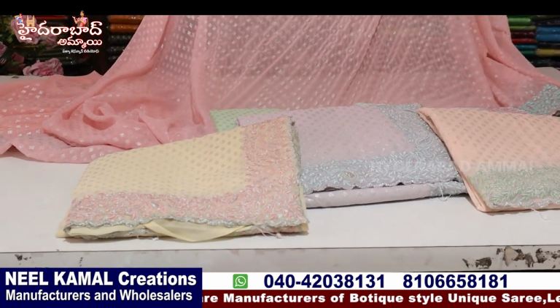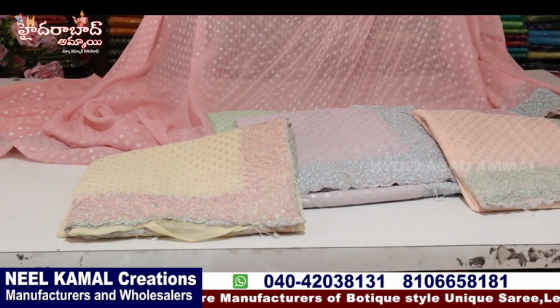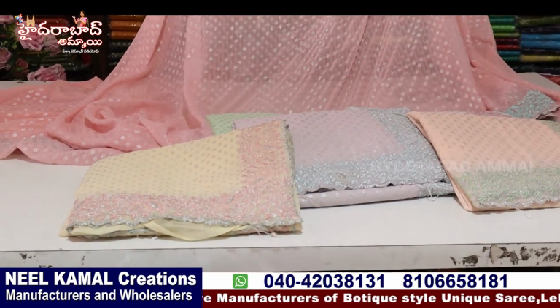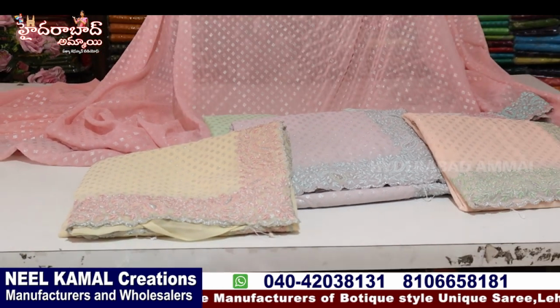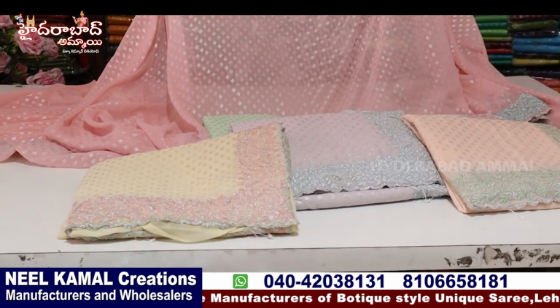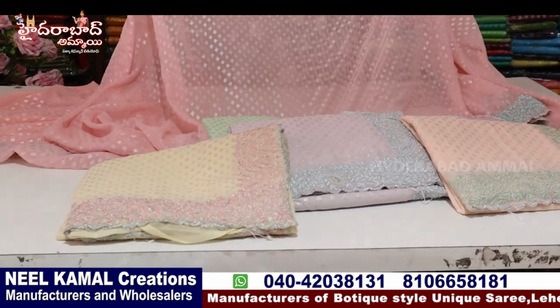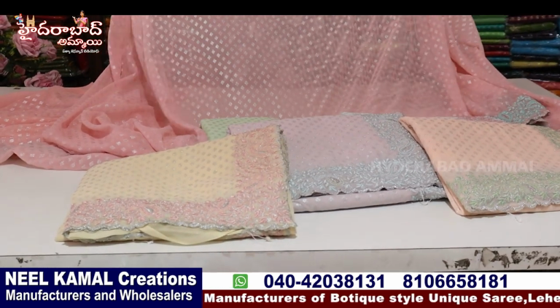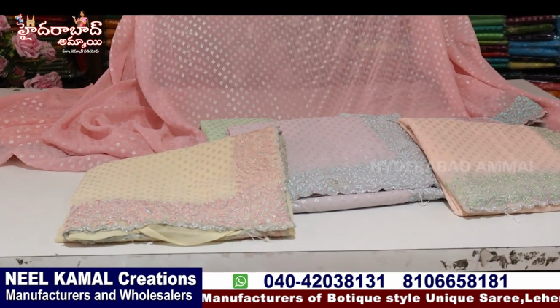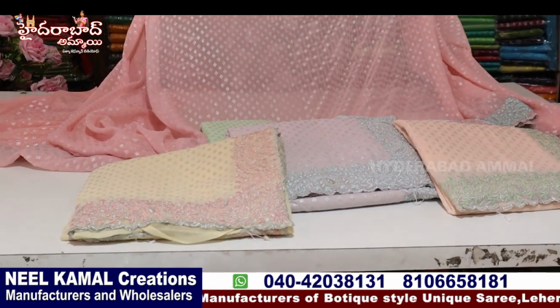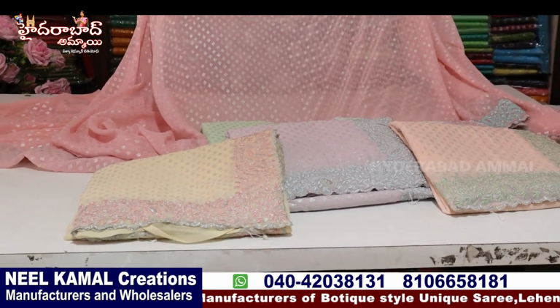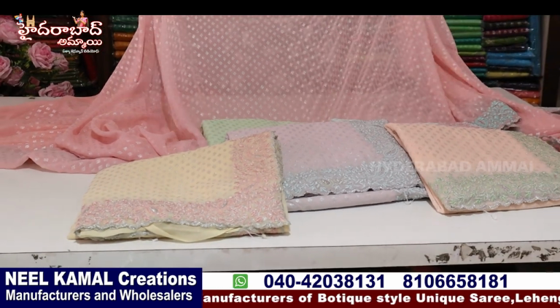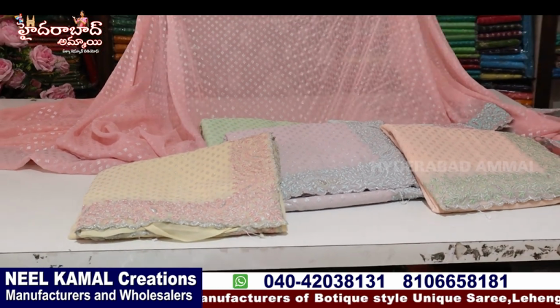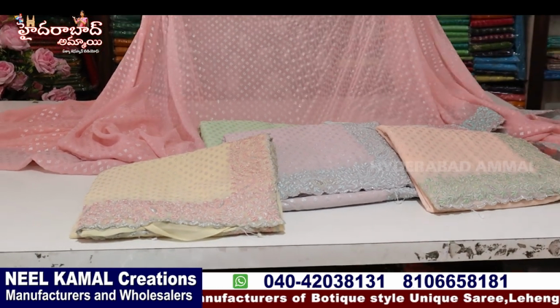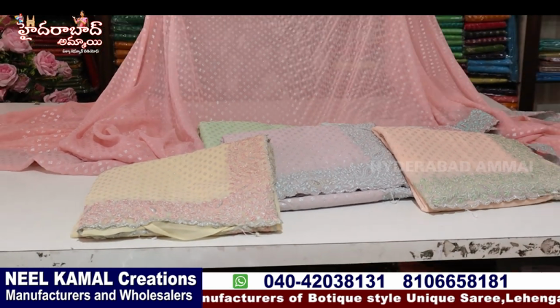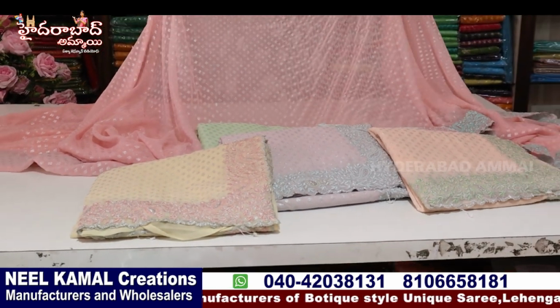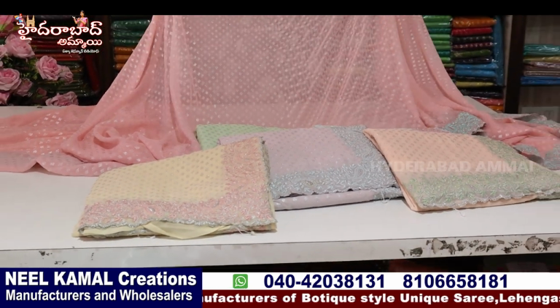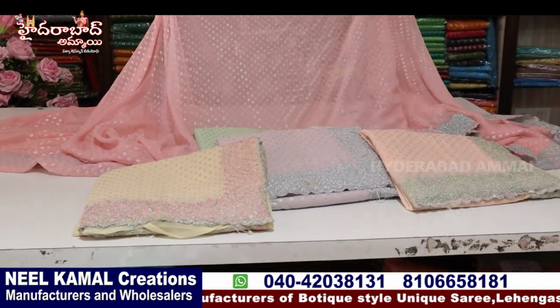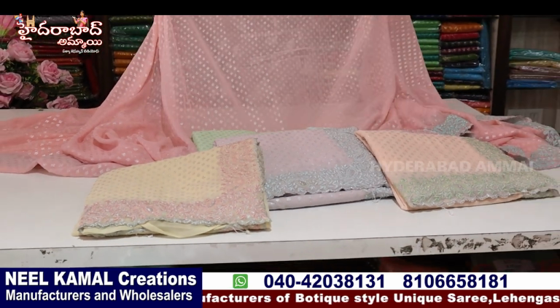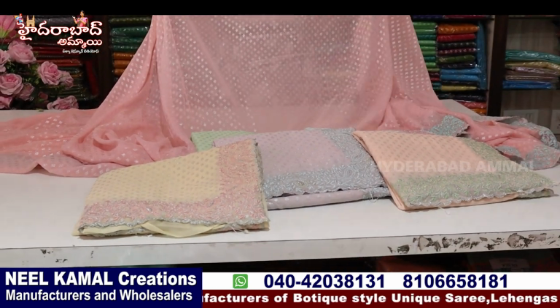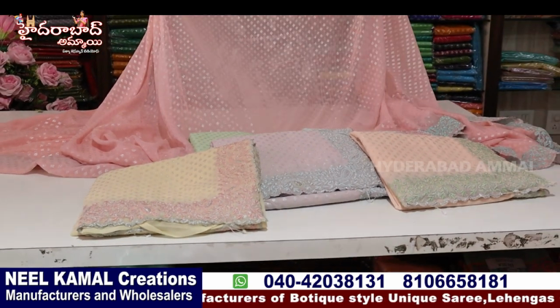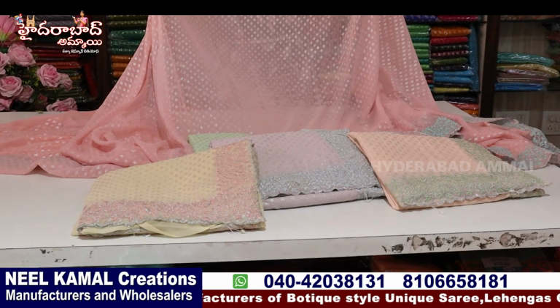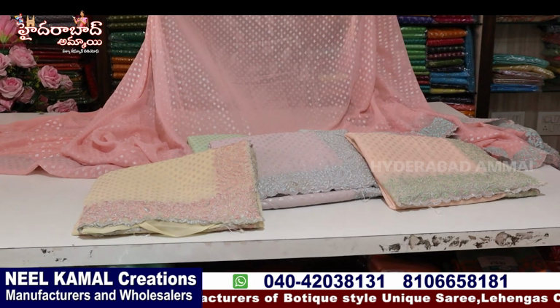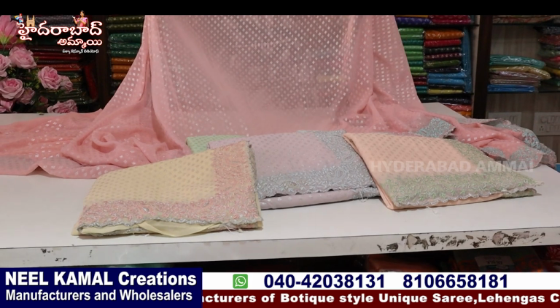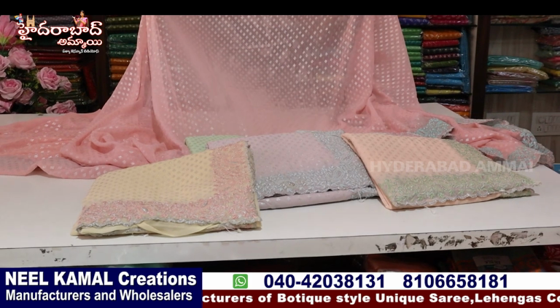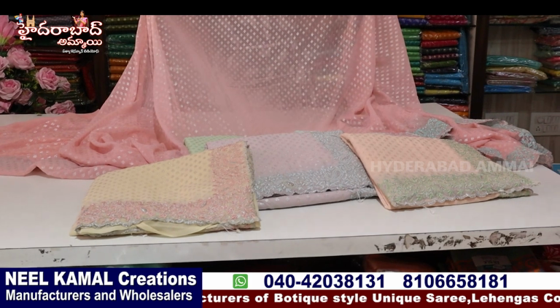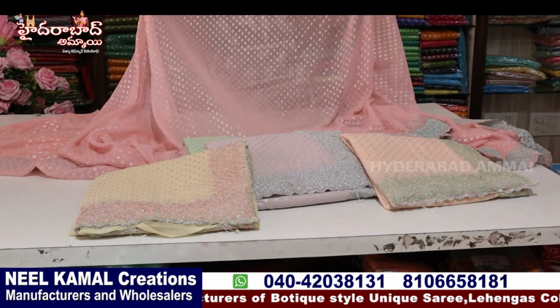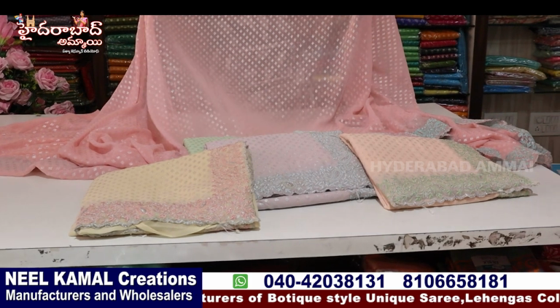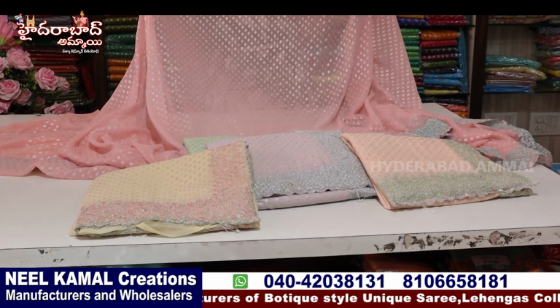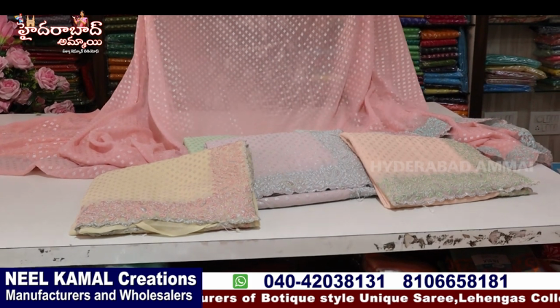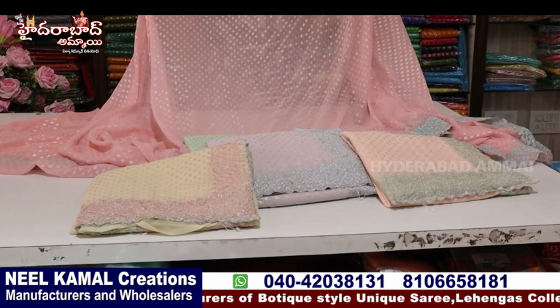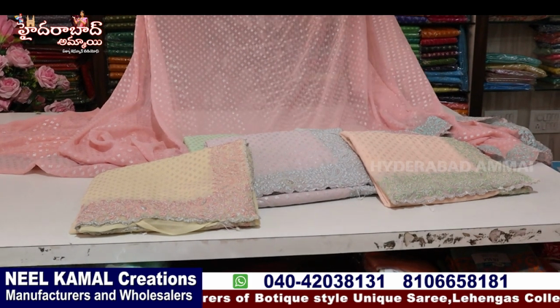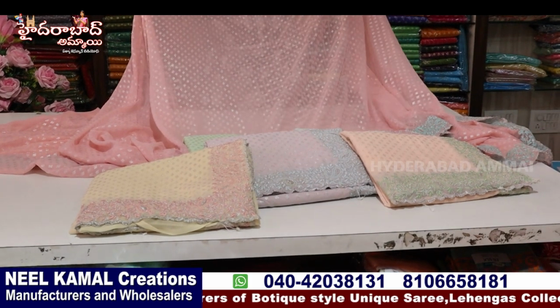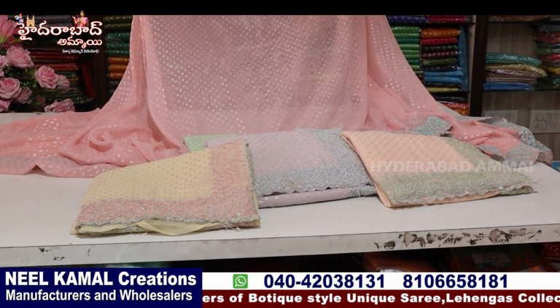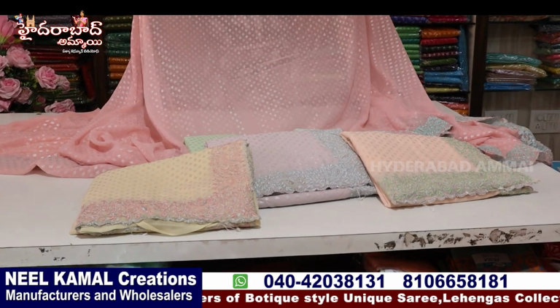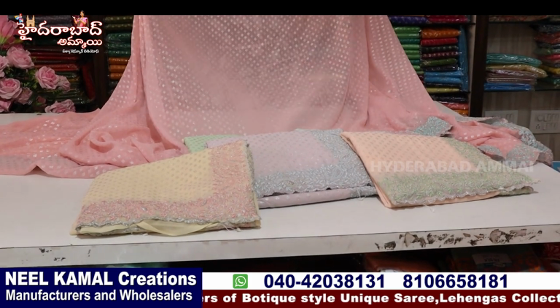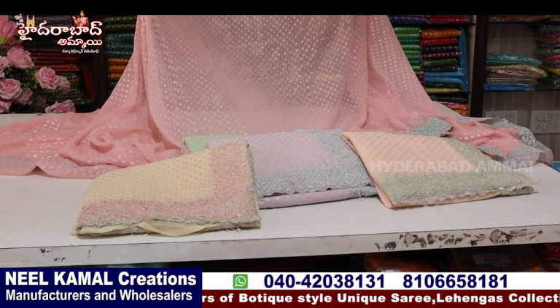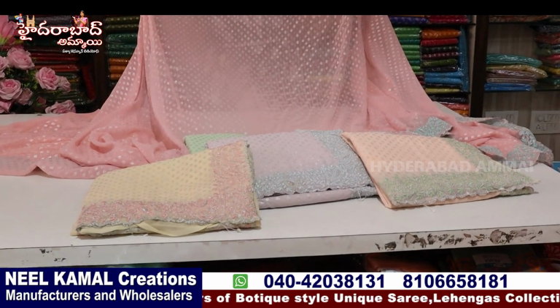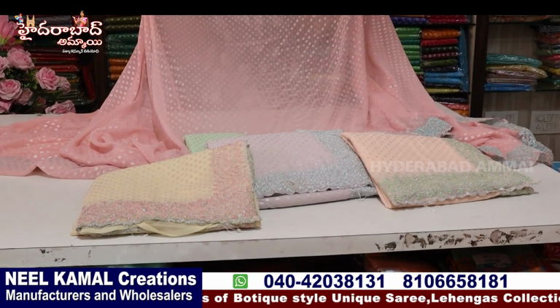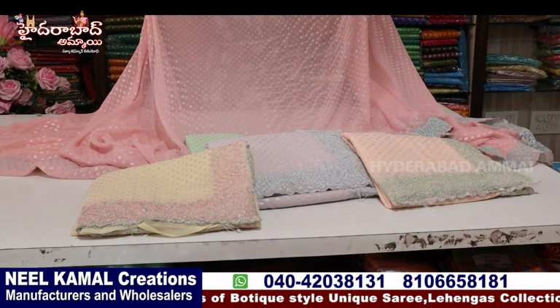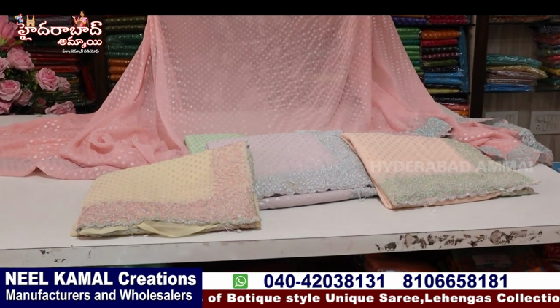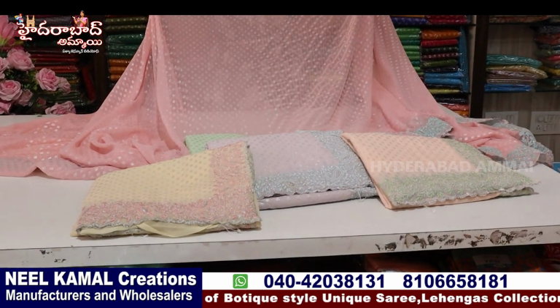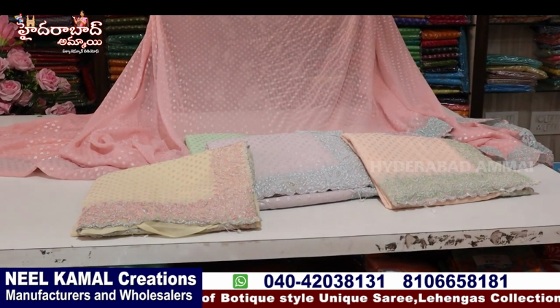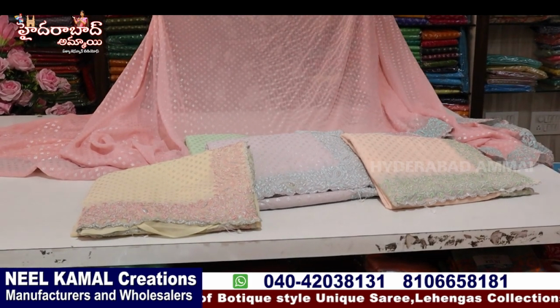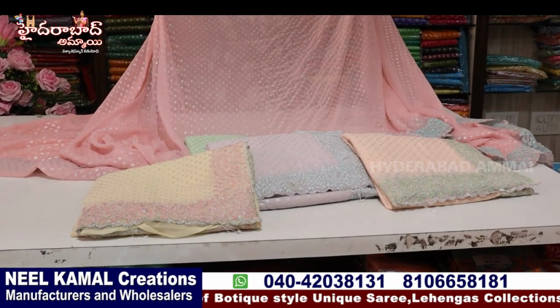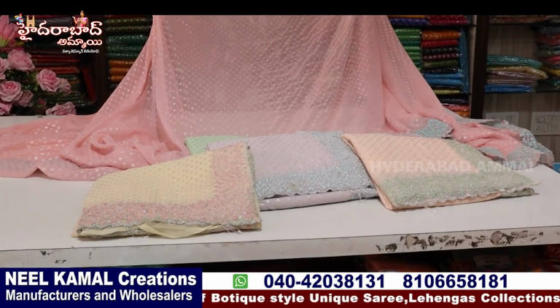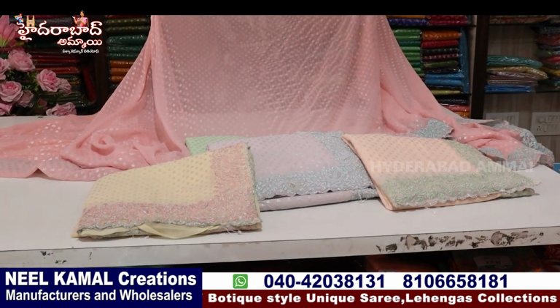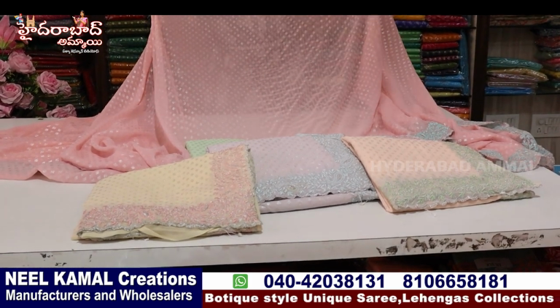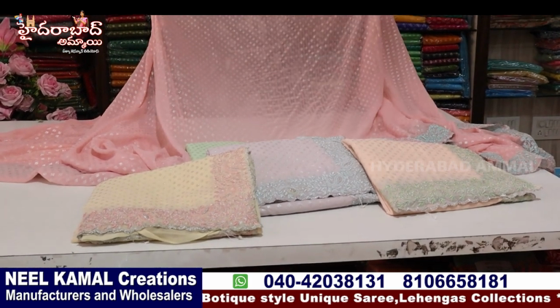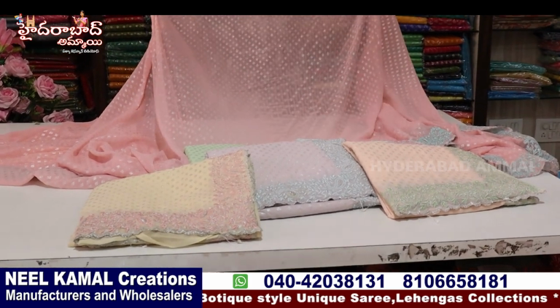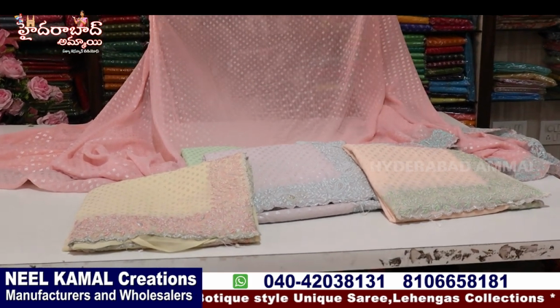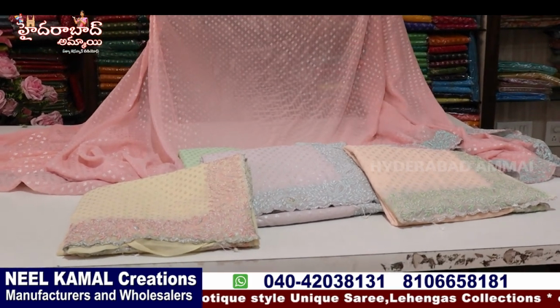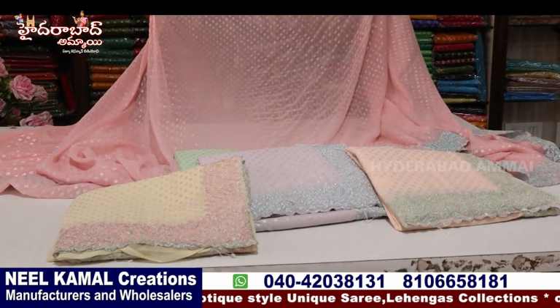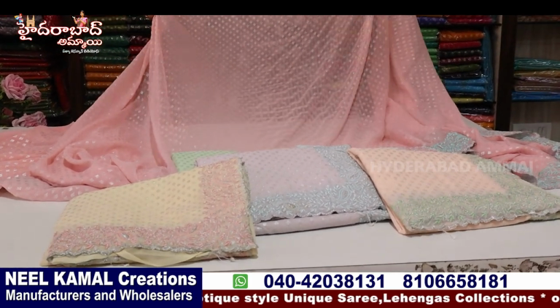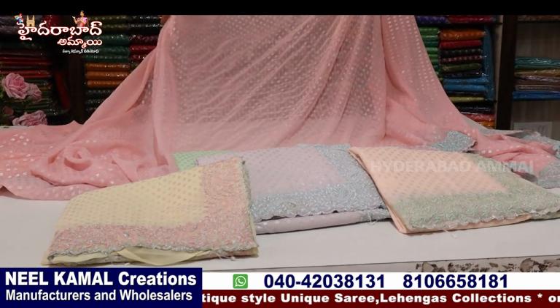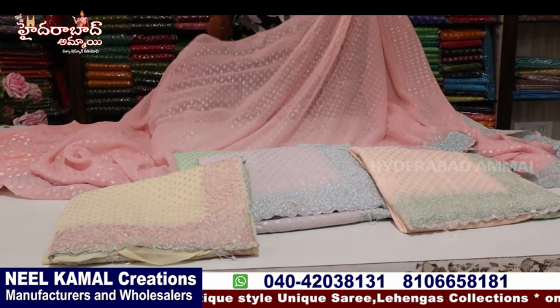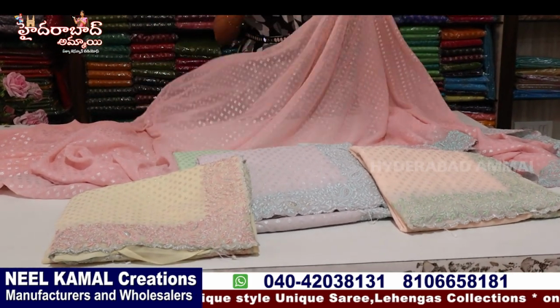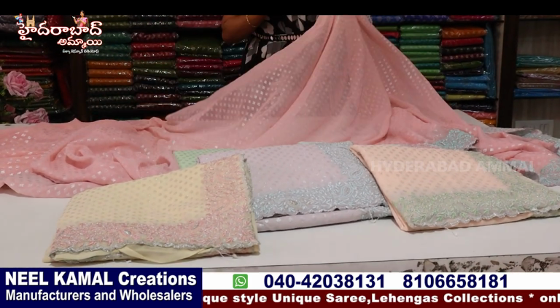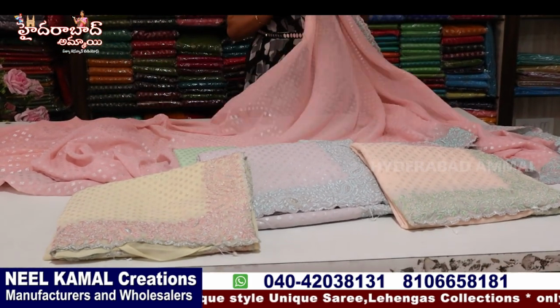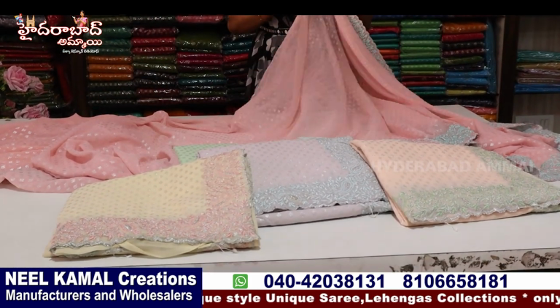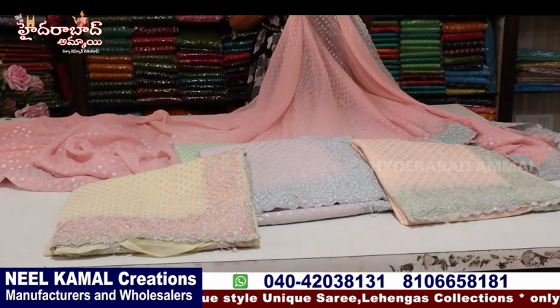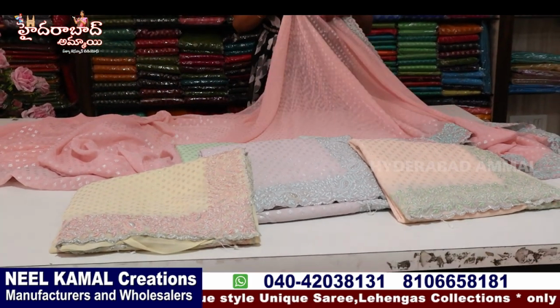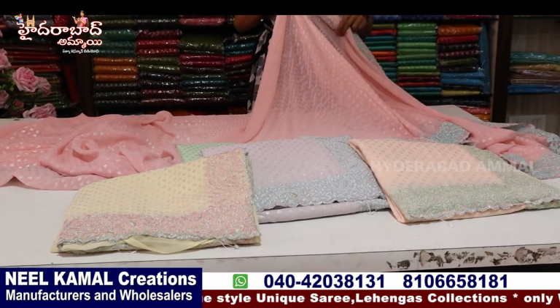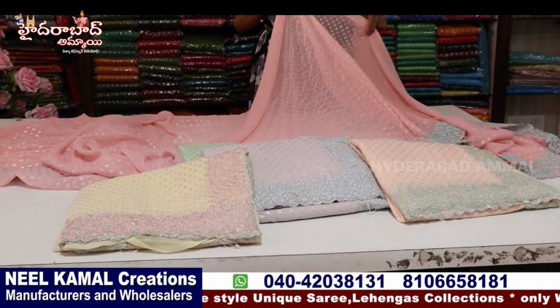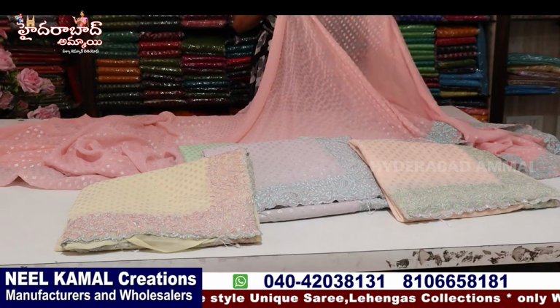If you have a price, you can contact the wholesale store. No retail. Set-wise bulk purchases only.